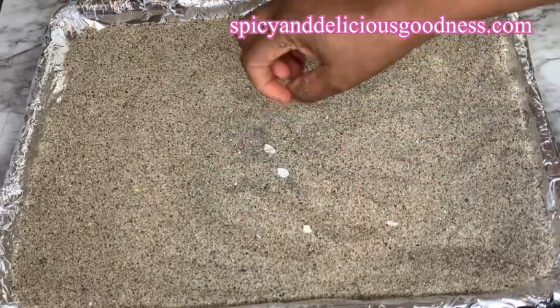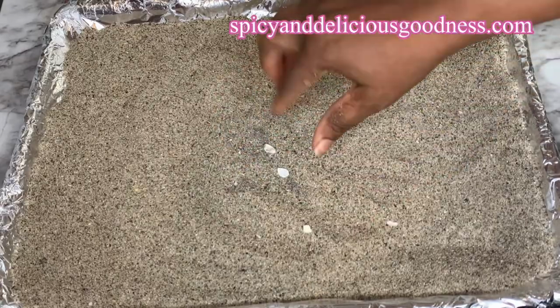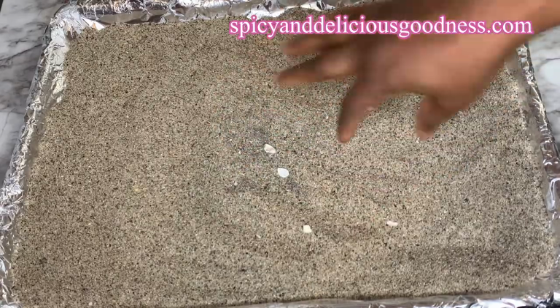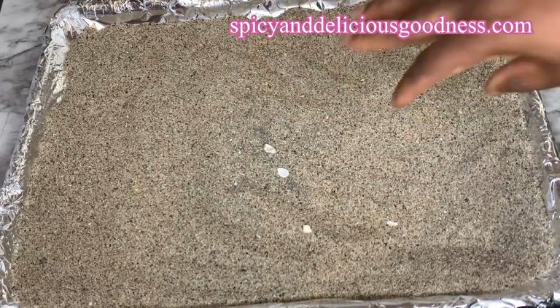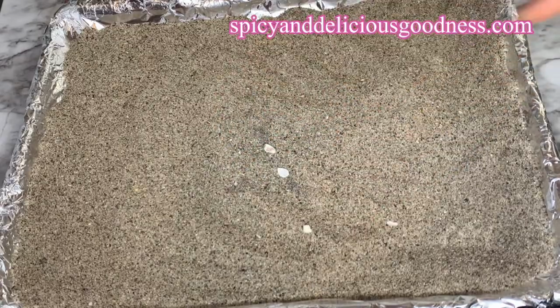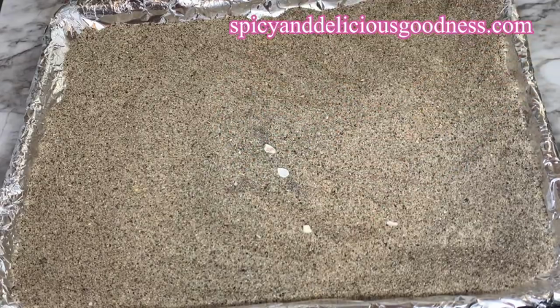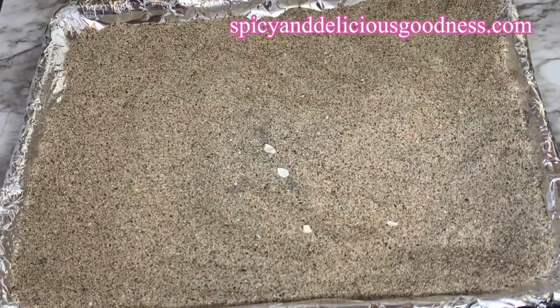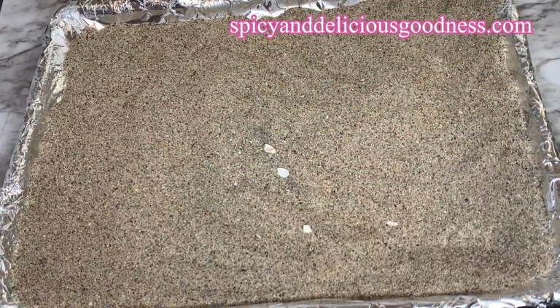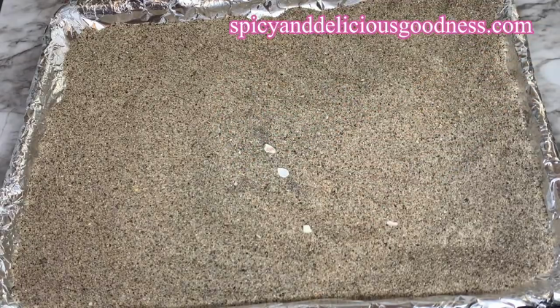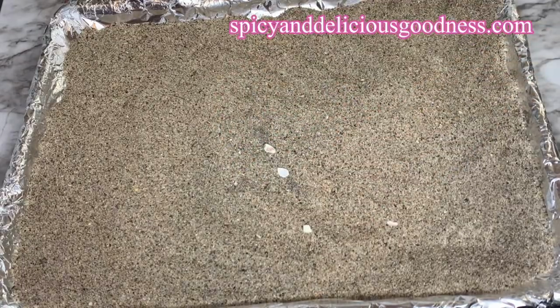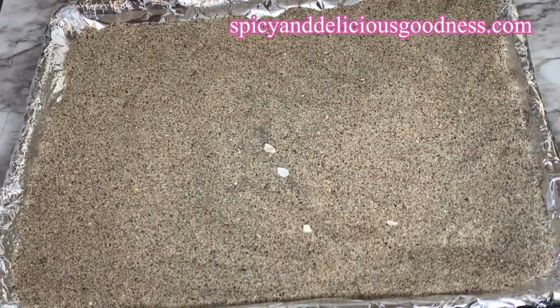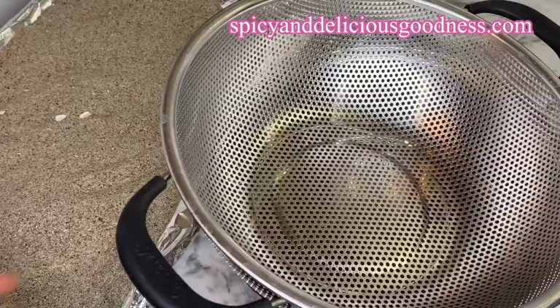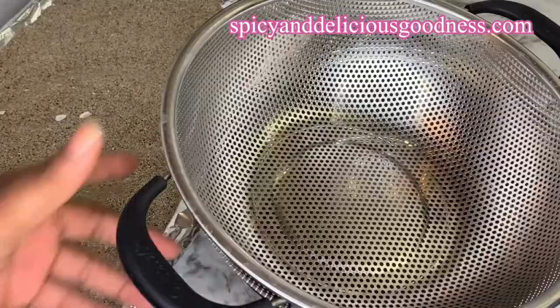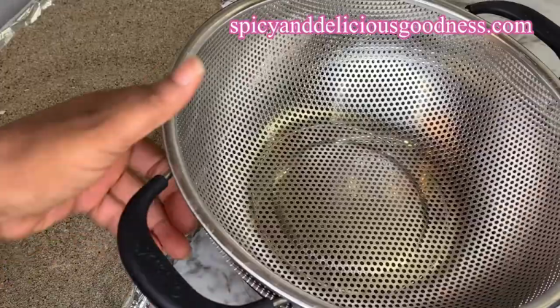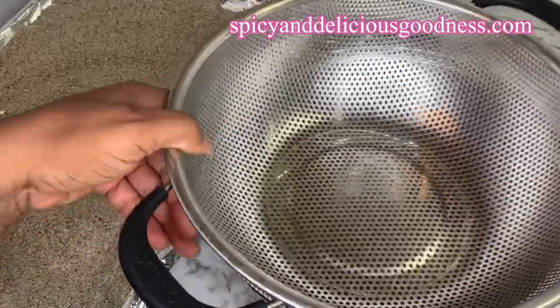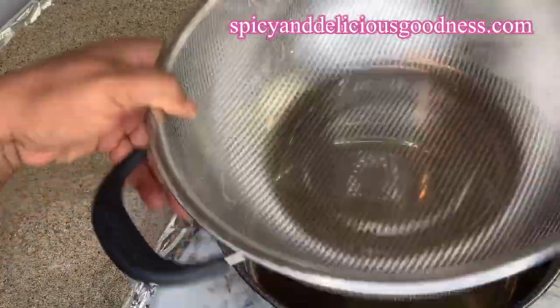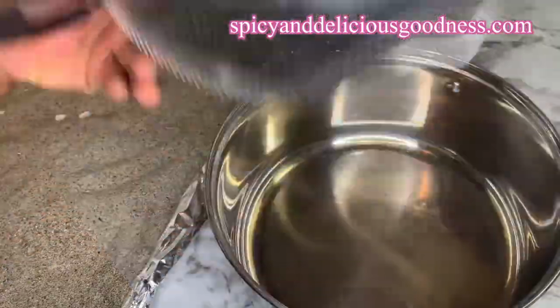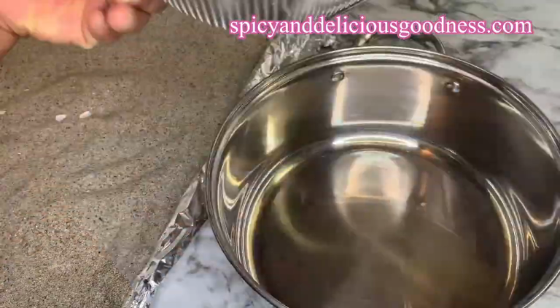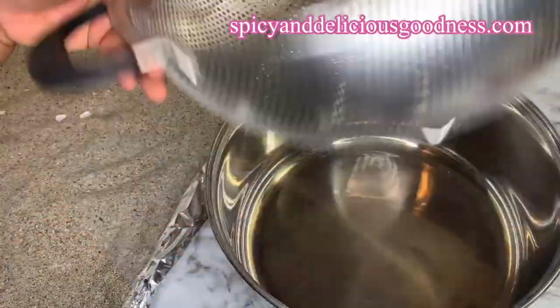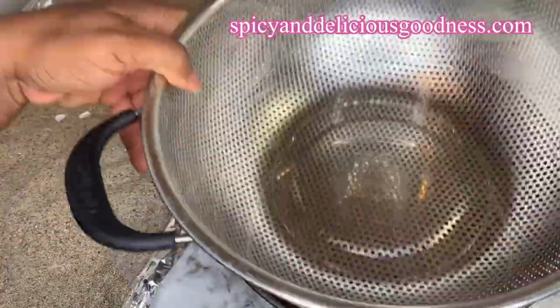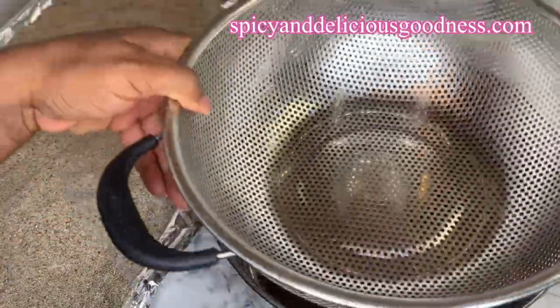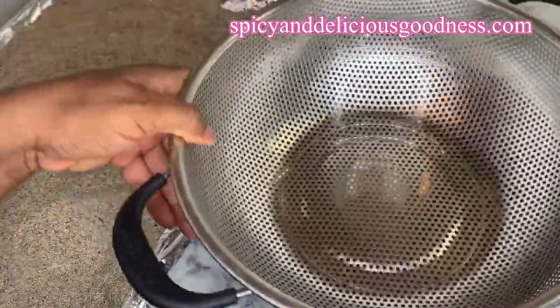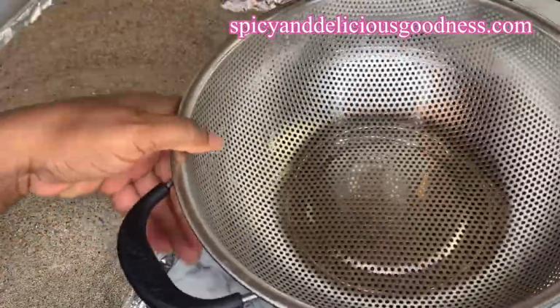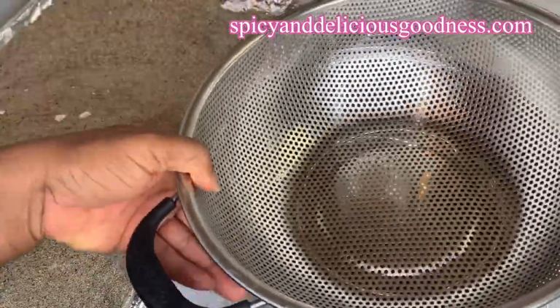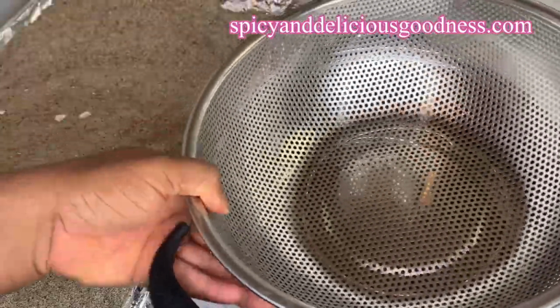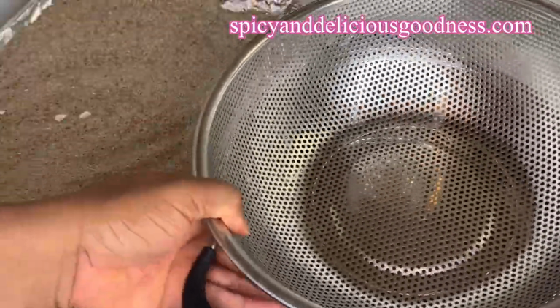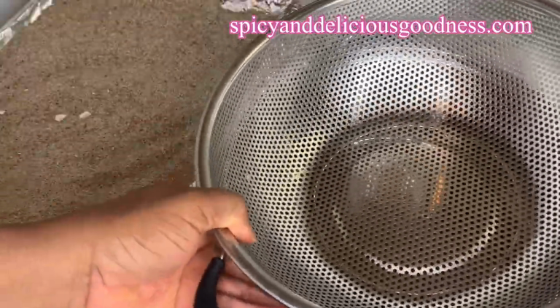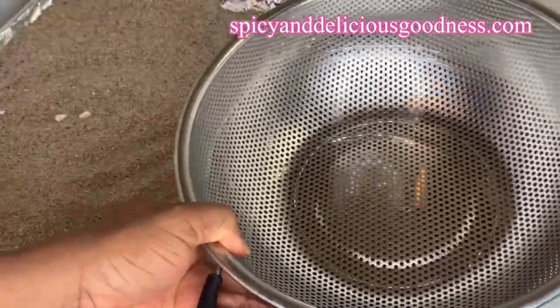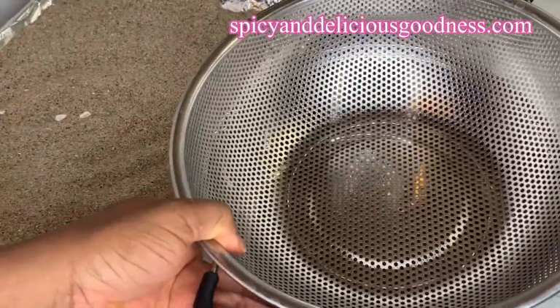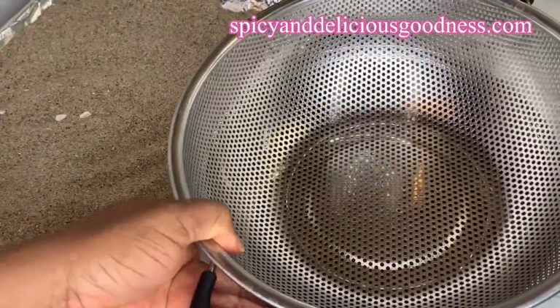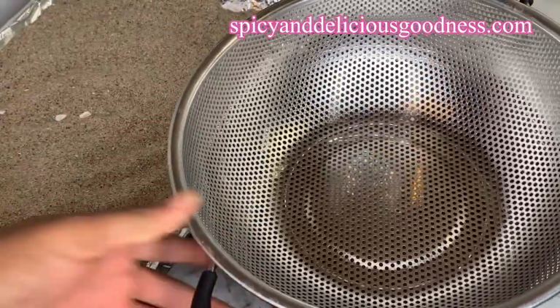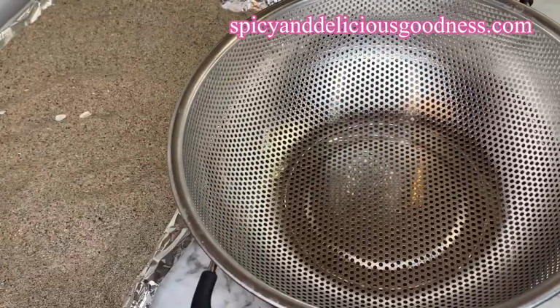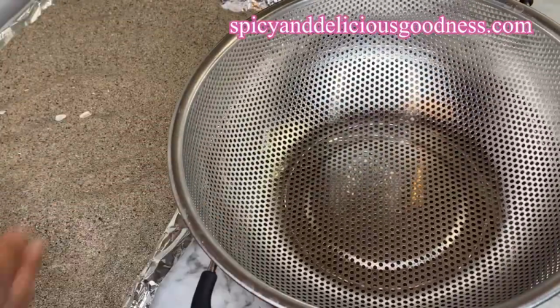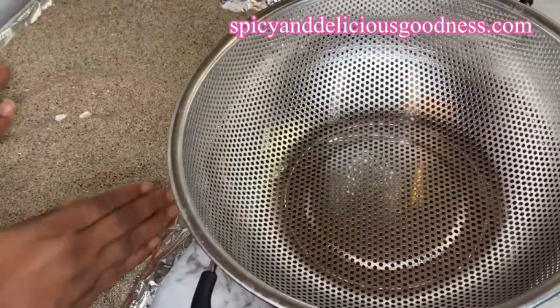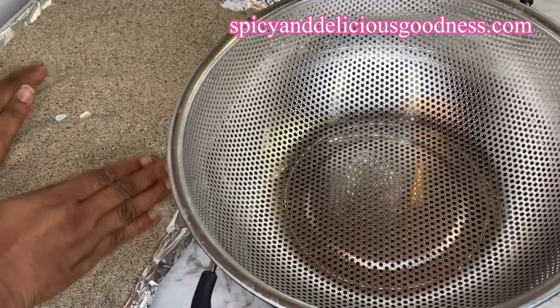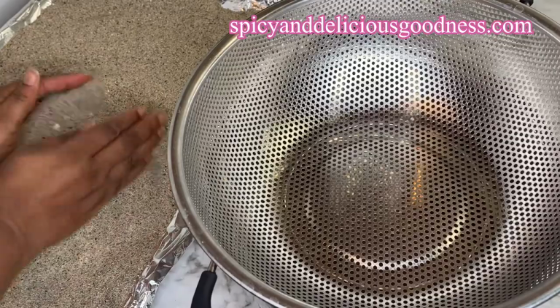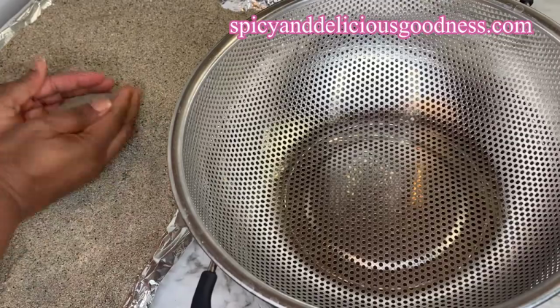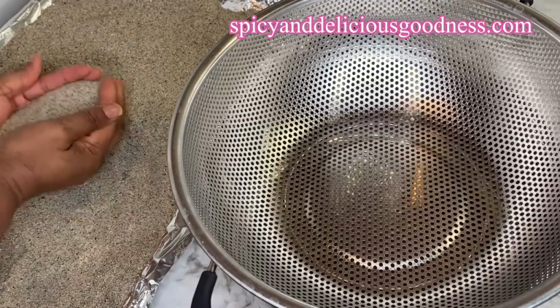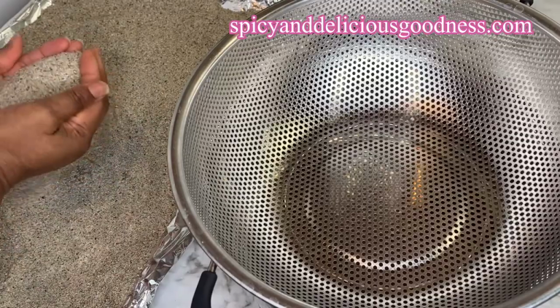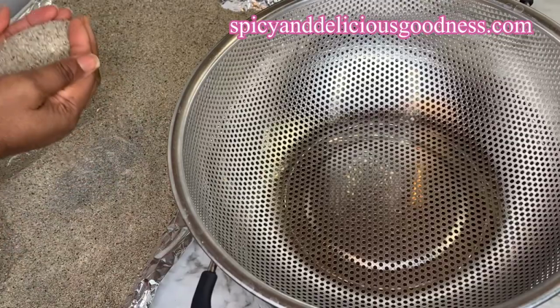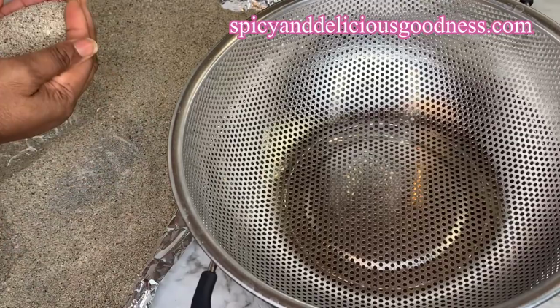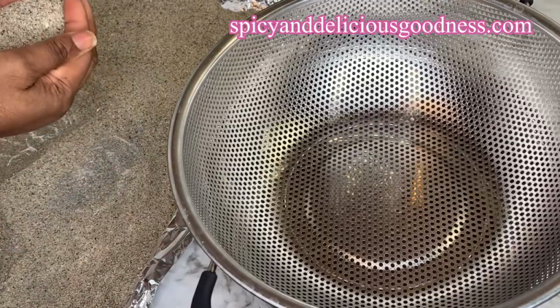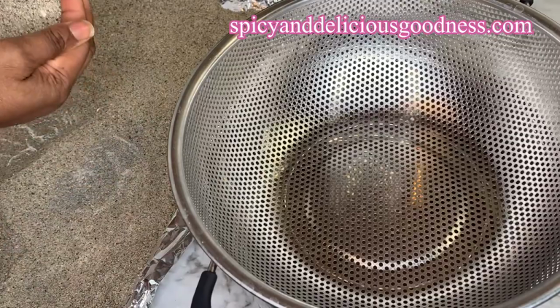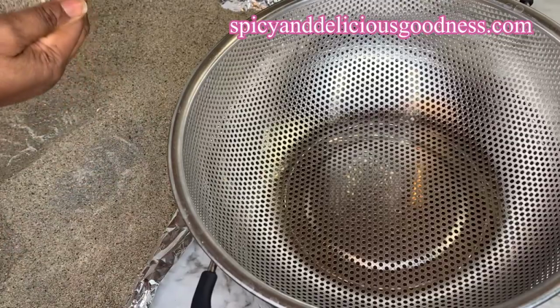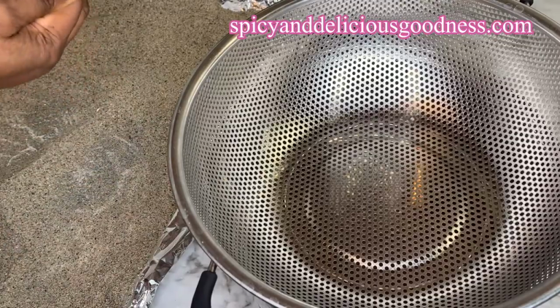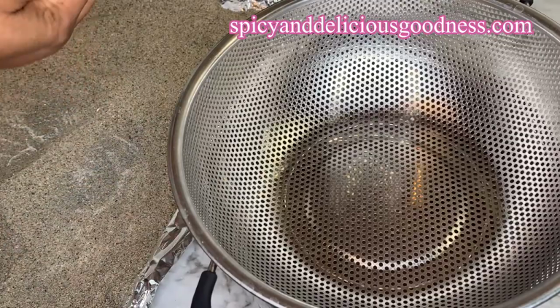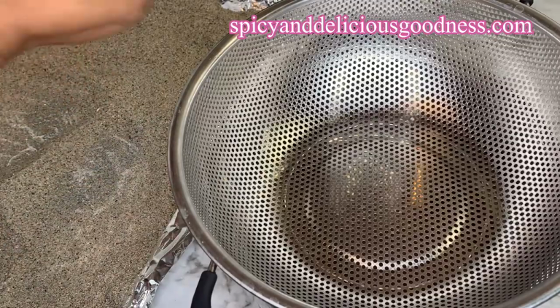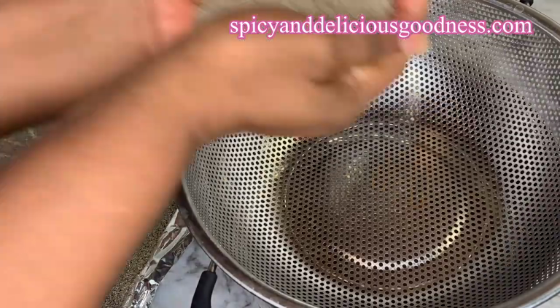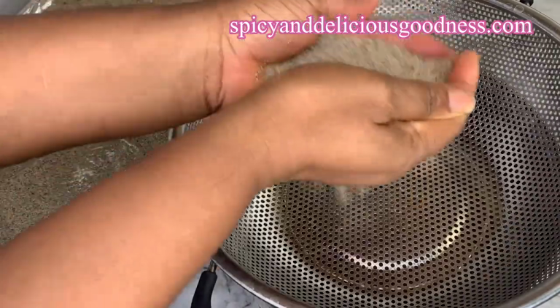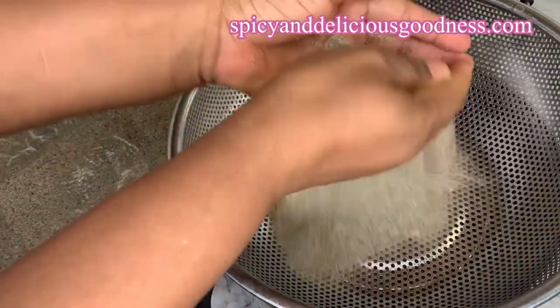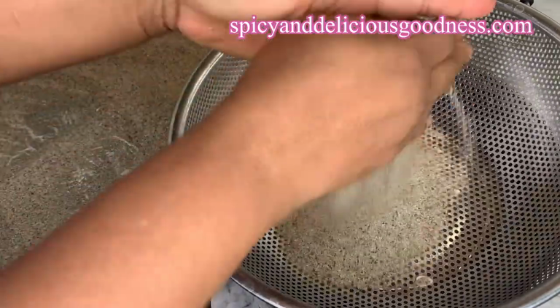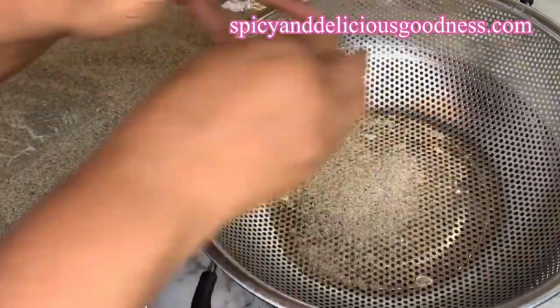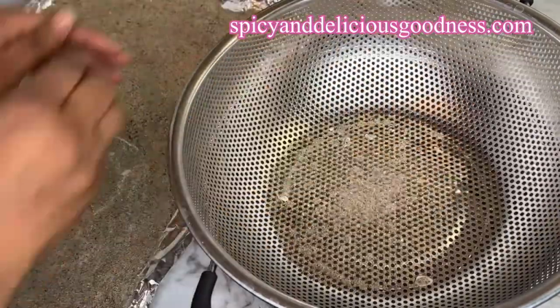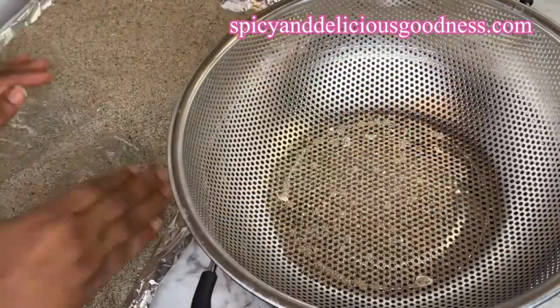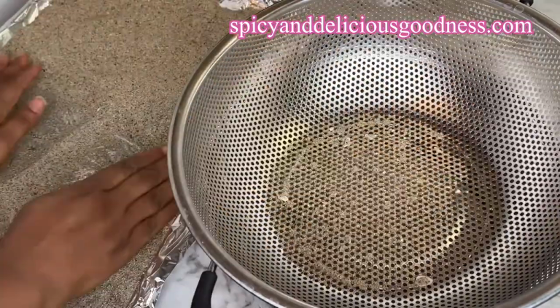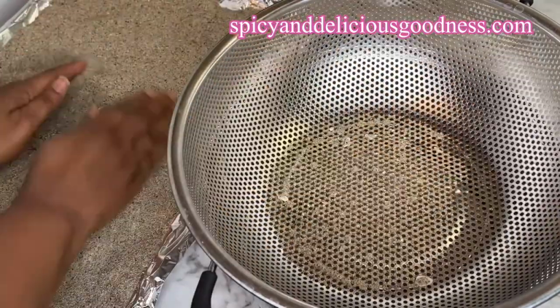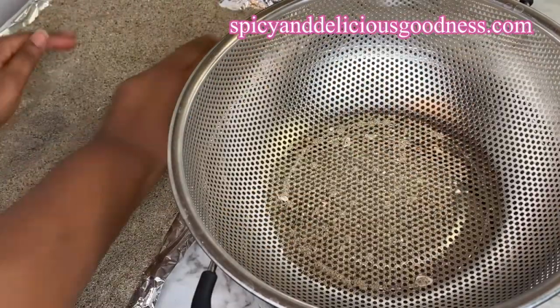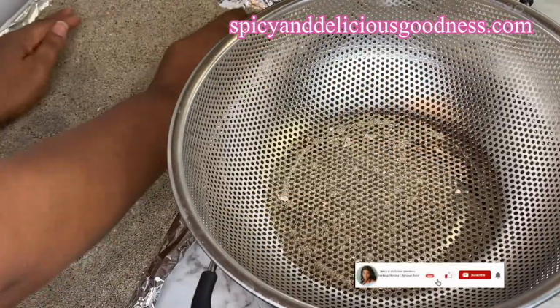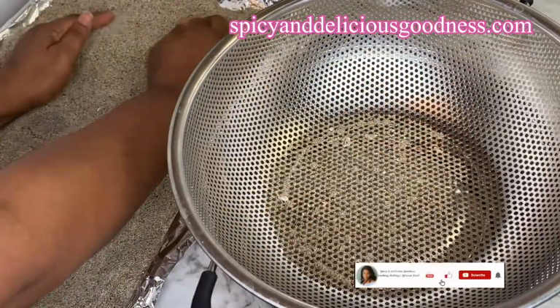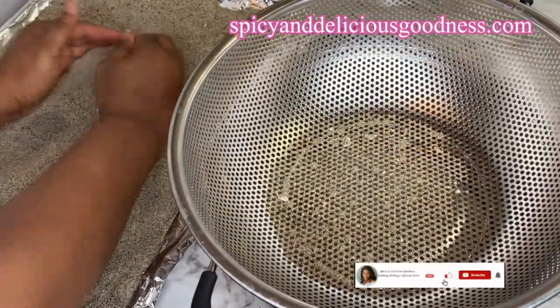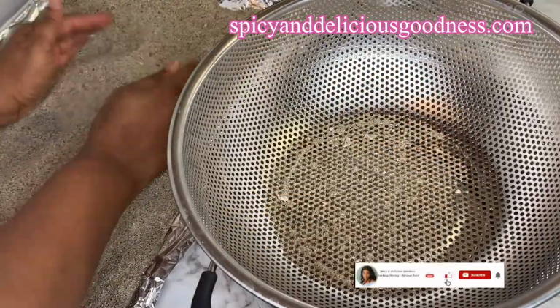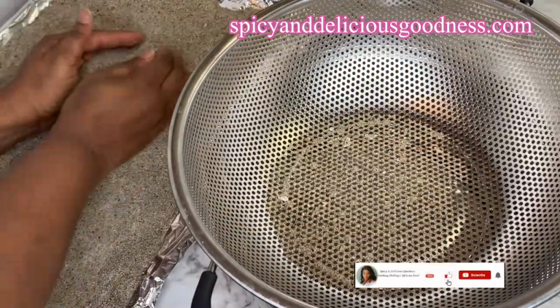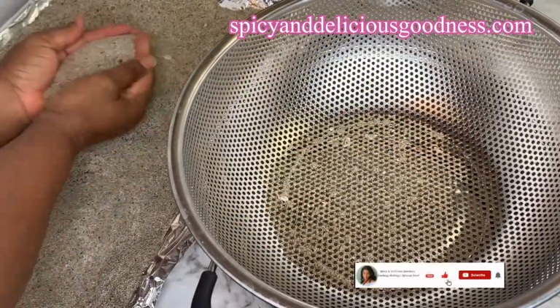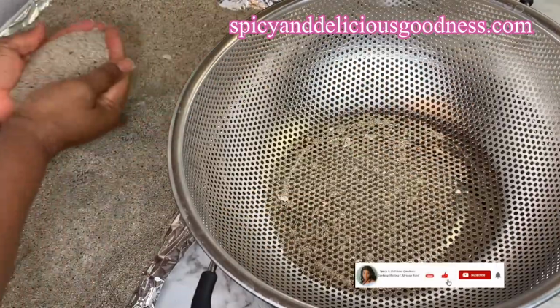Now it has cooled down. As you can see, we still have some fragments of shell in the sand, so I'm going to sift it to remove the larger particles.